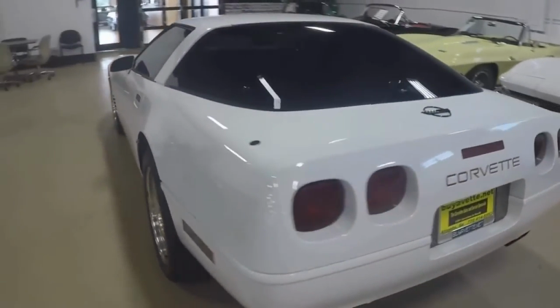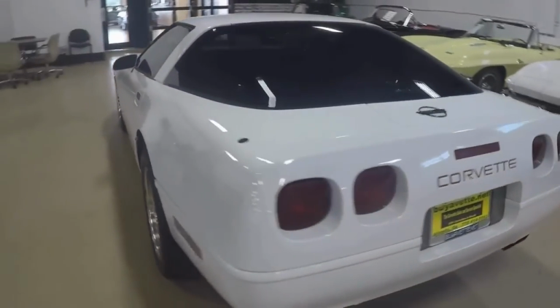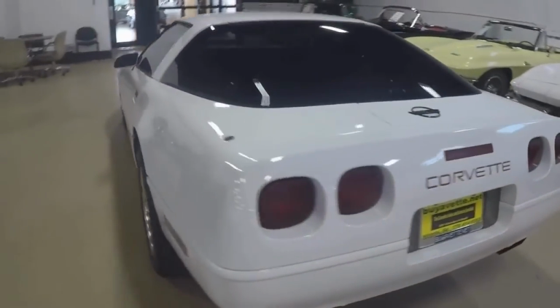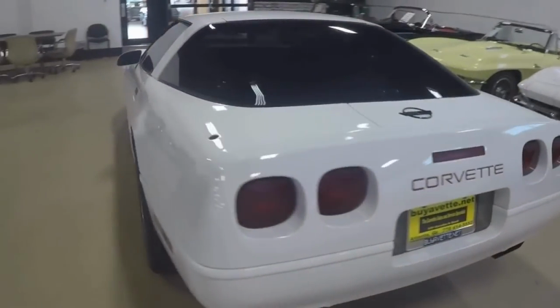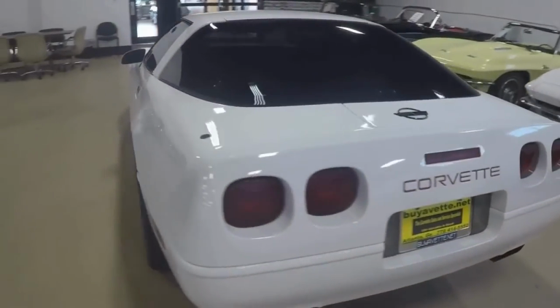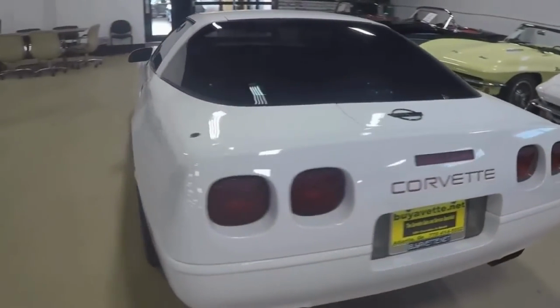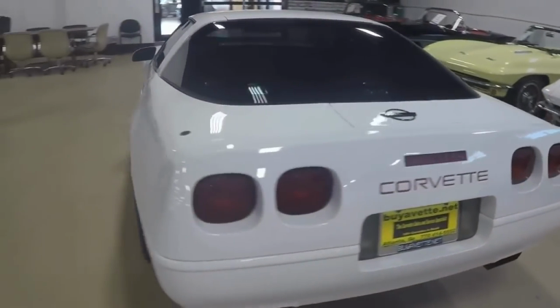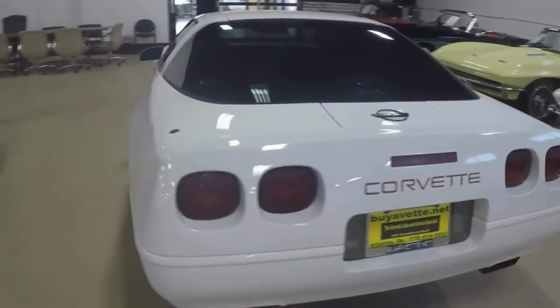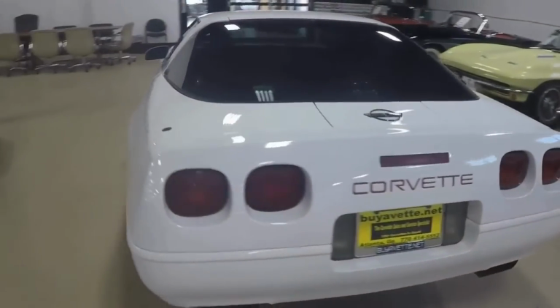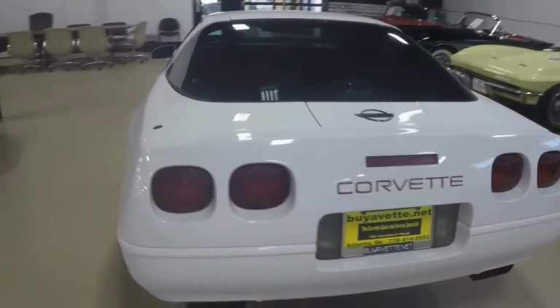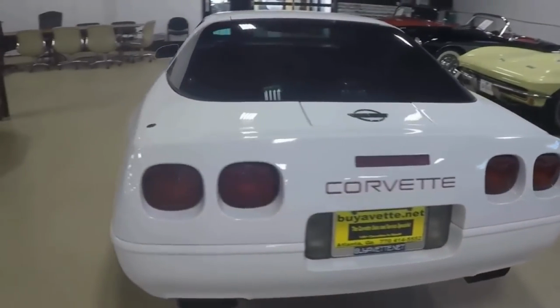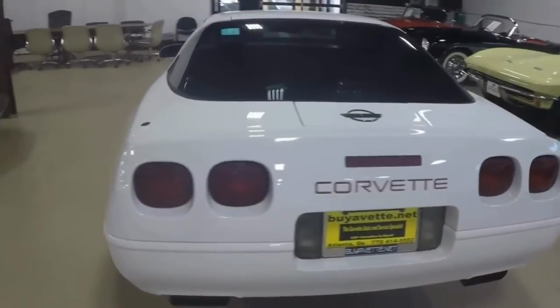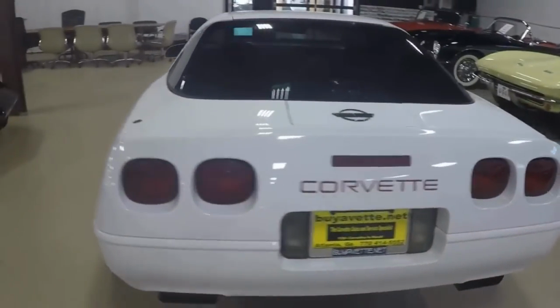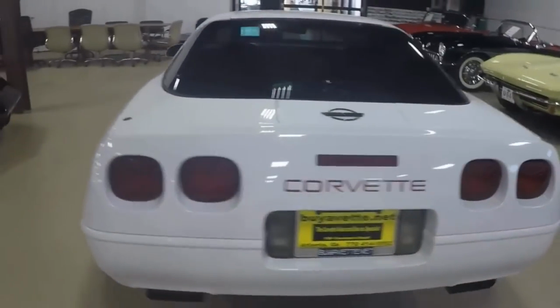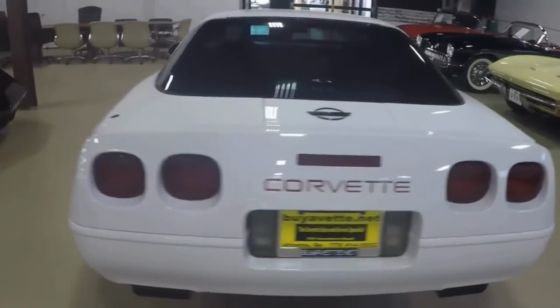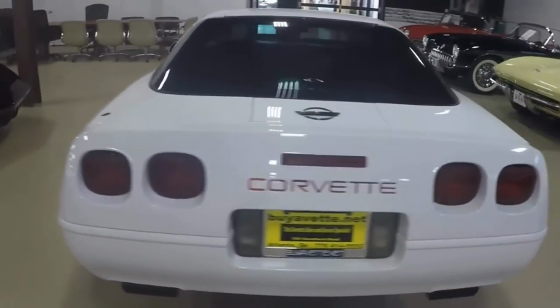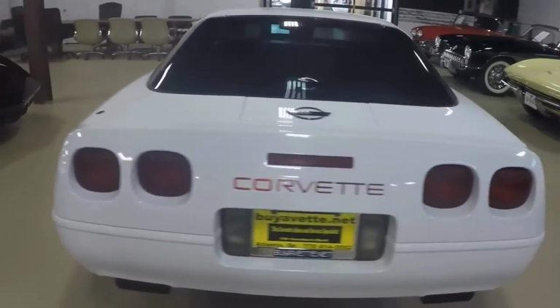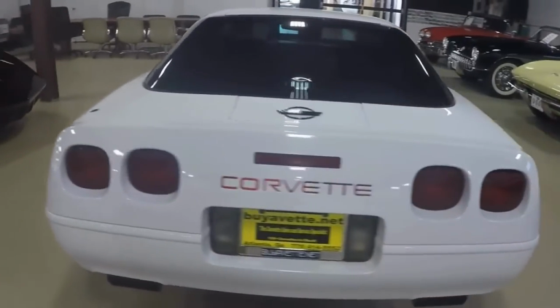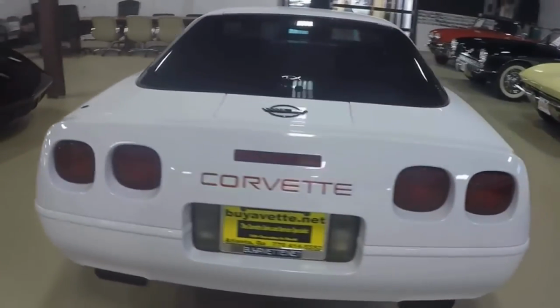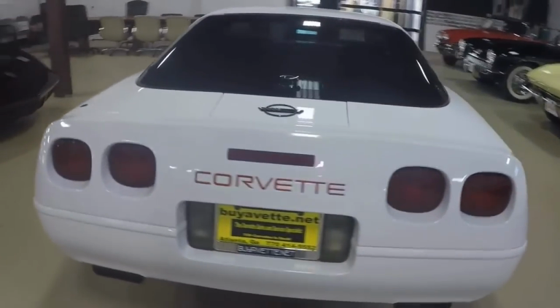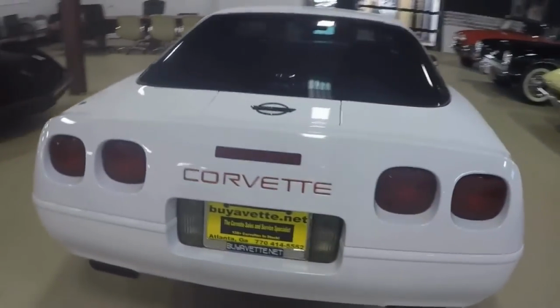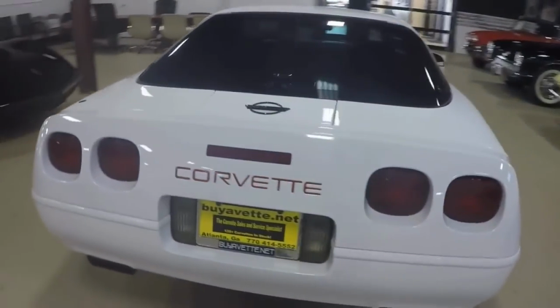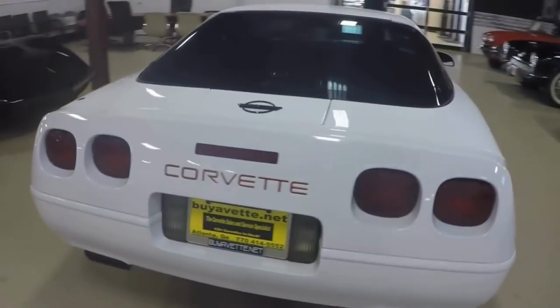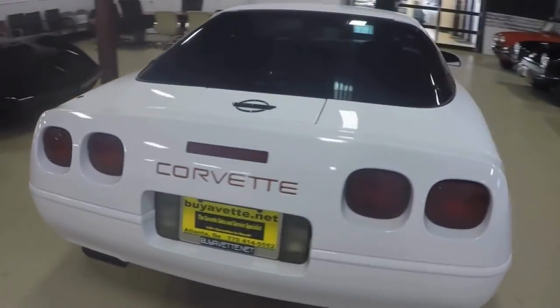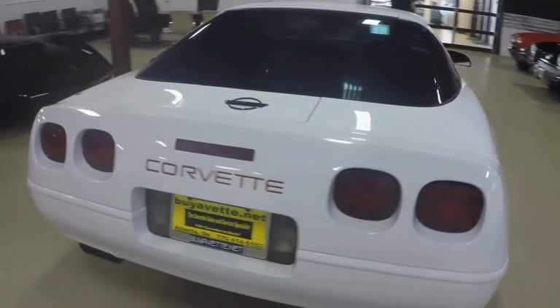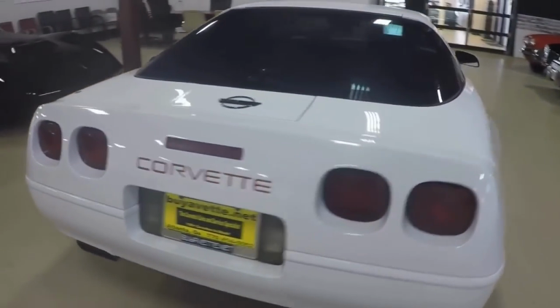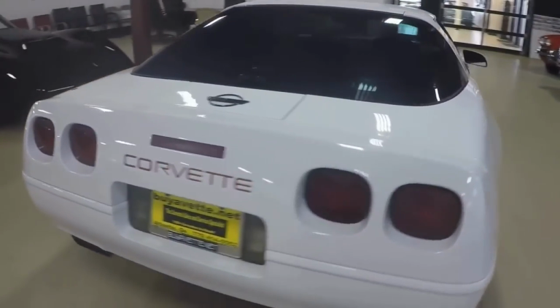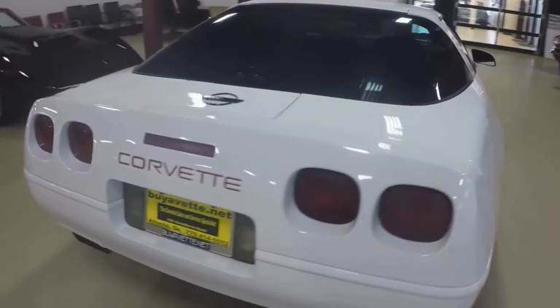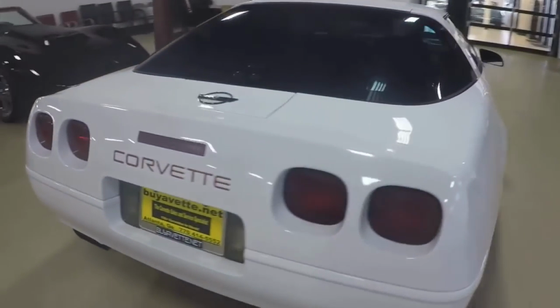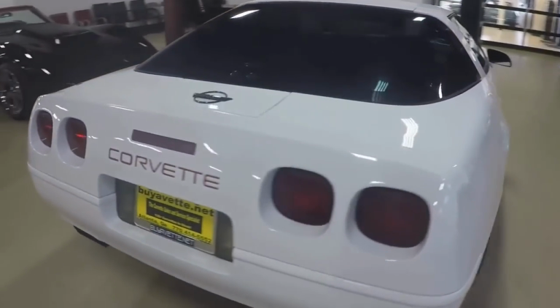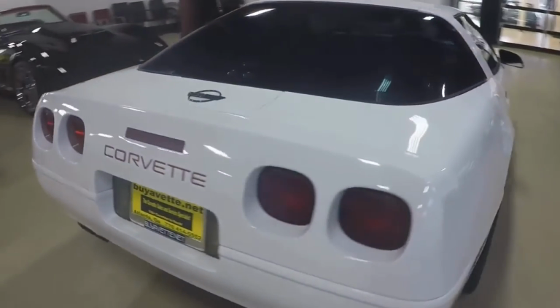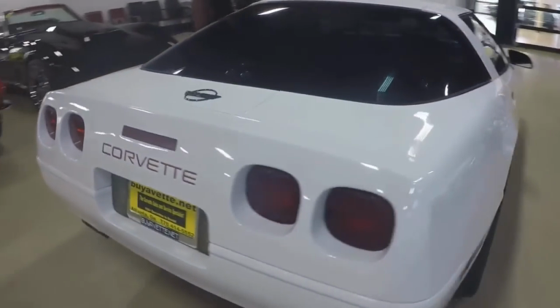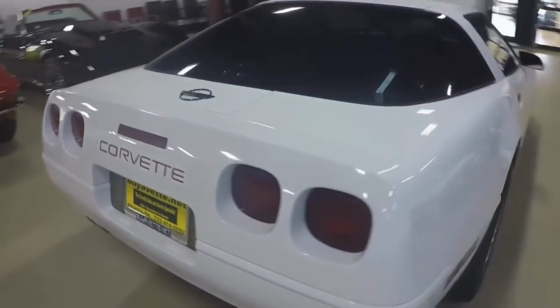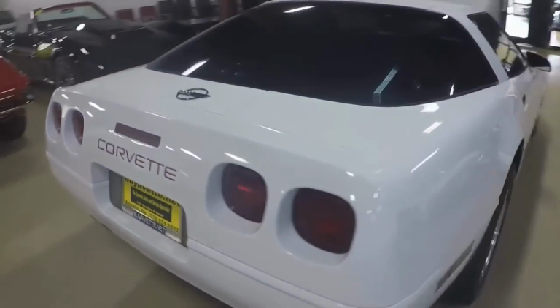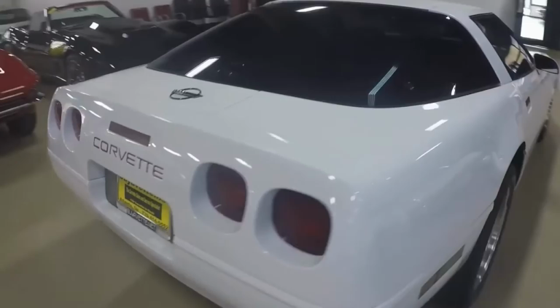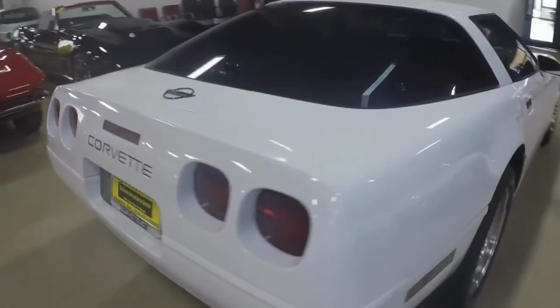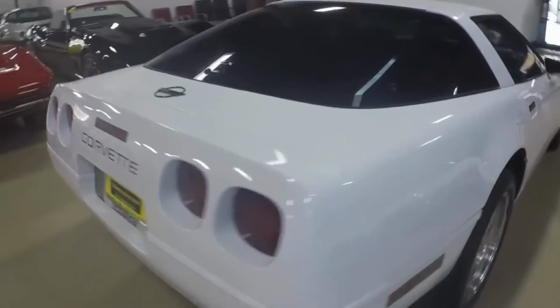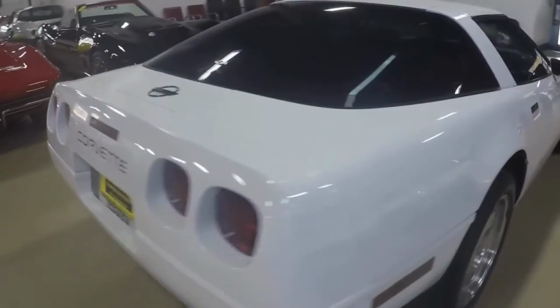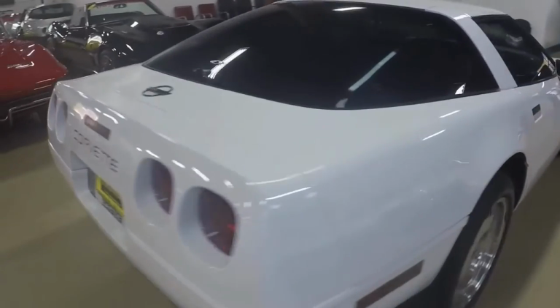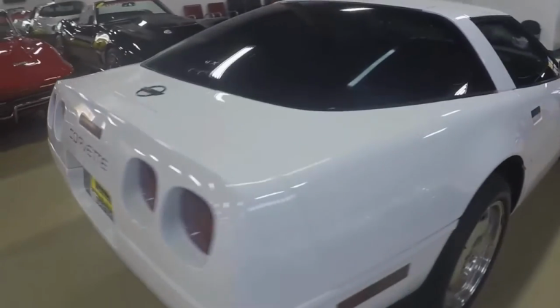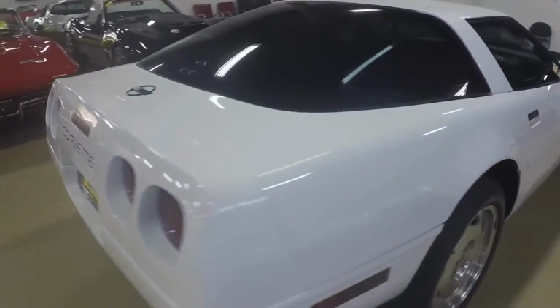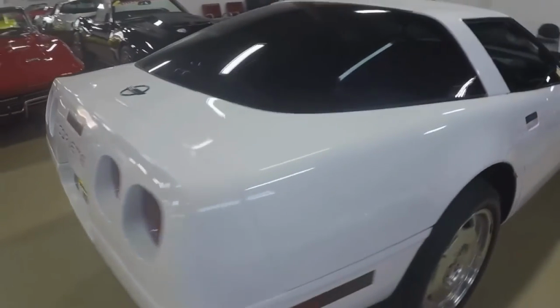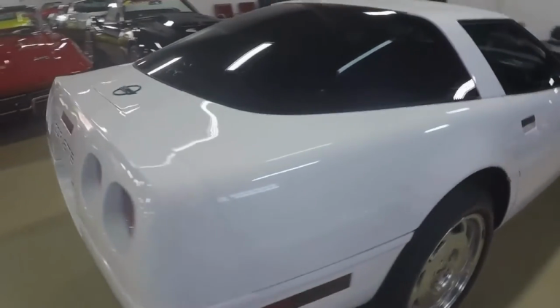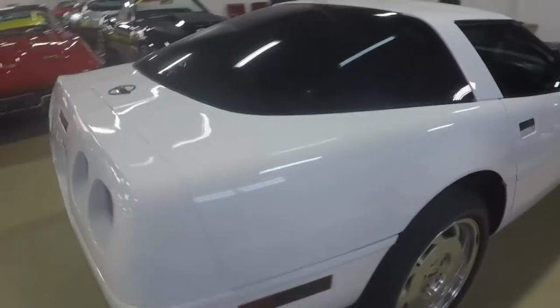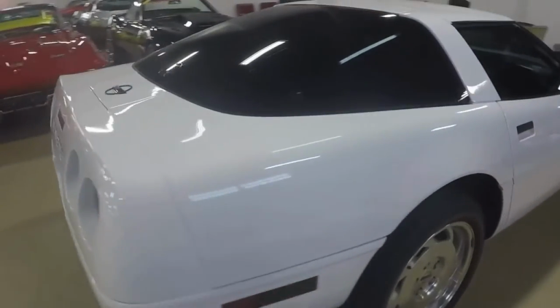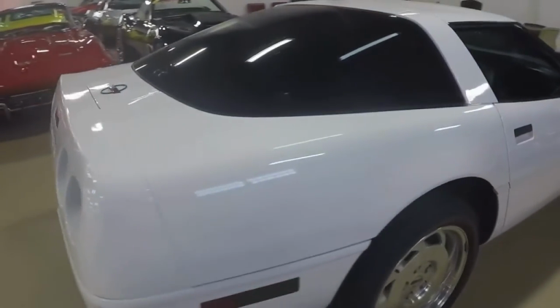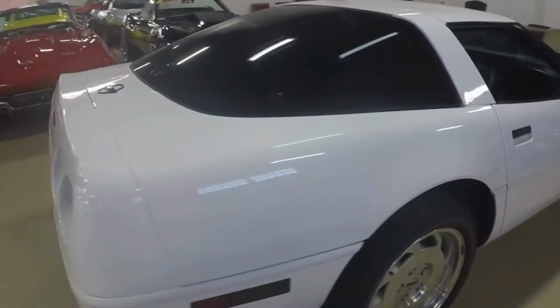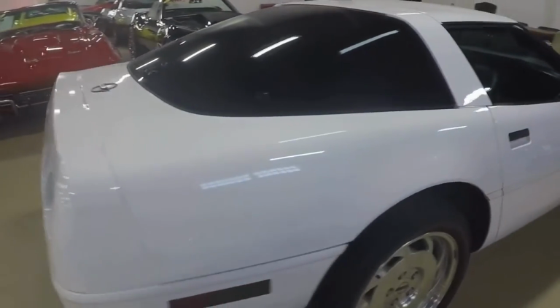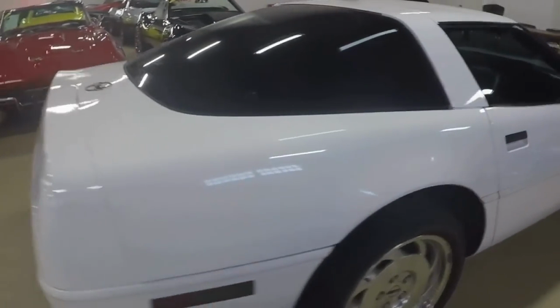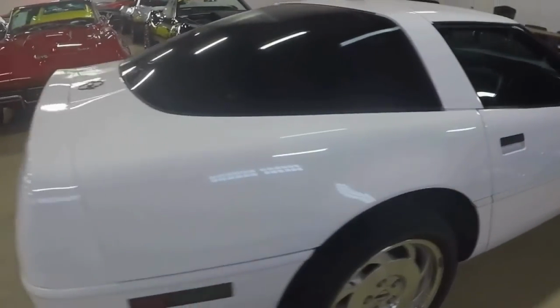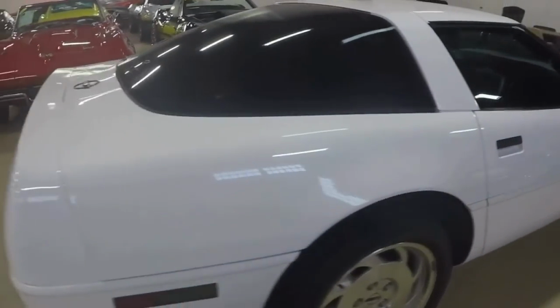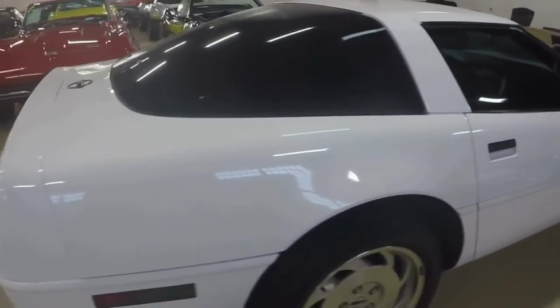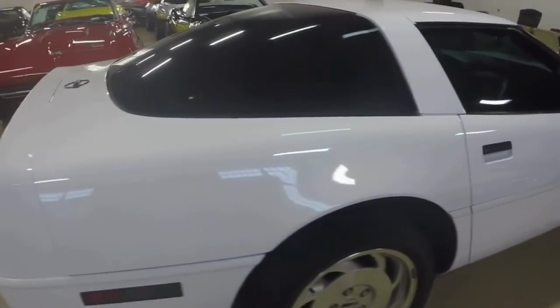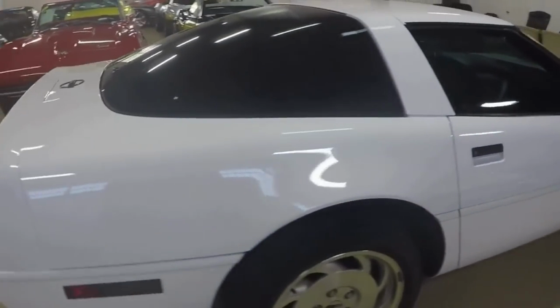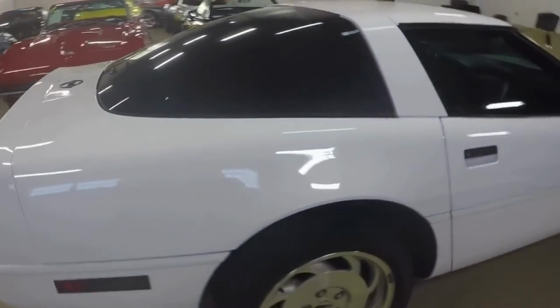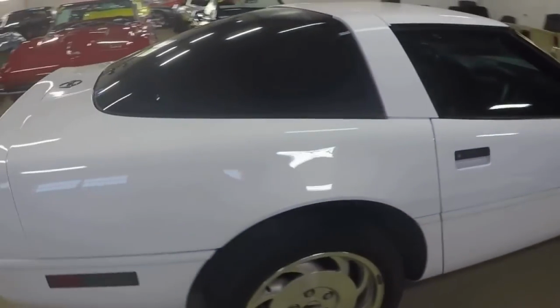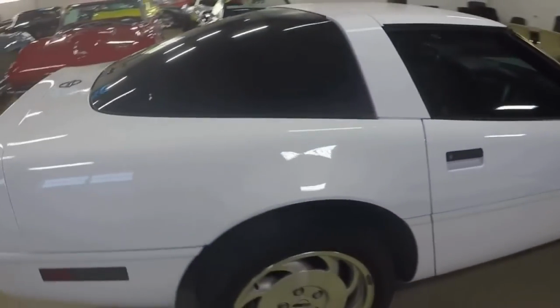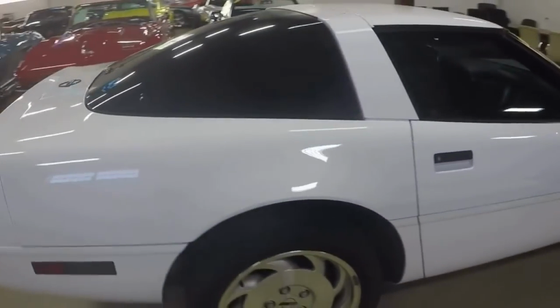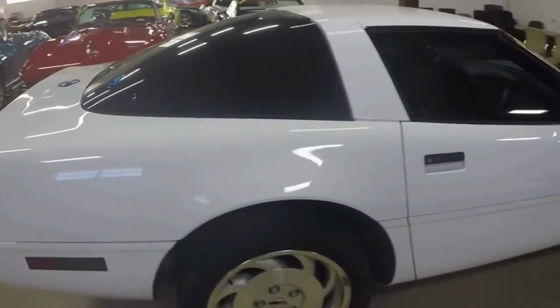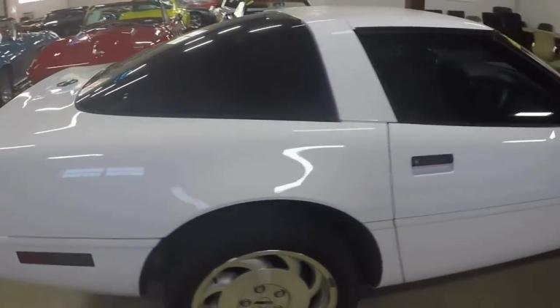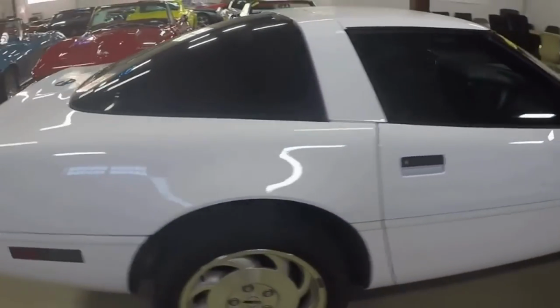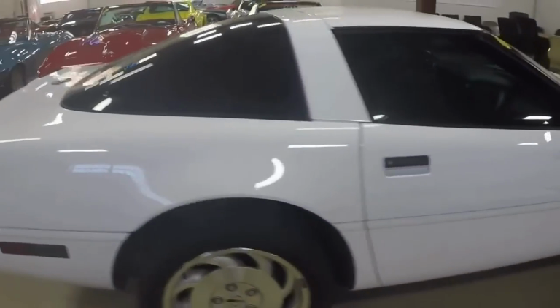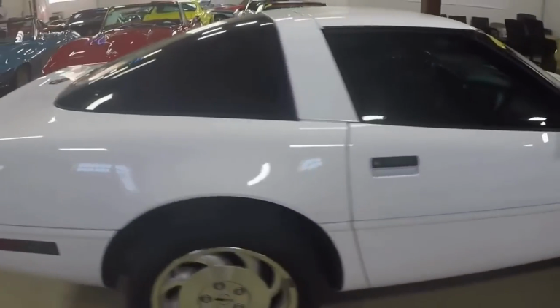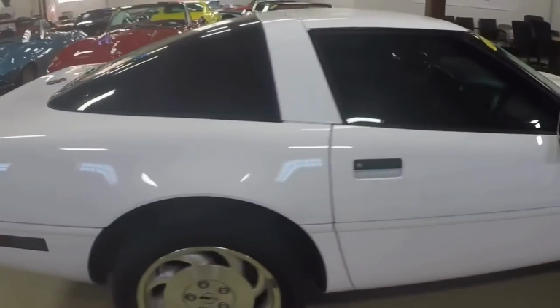Couldn't find anything that didn't work. Everything seemed to operate nicely. Nice looking car.